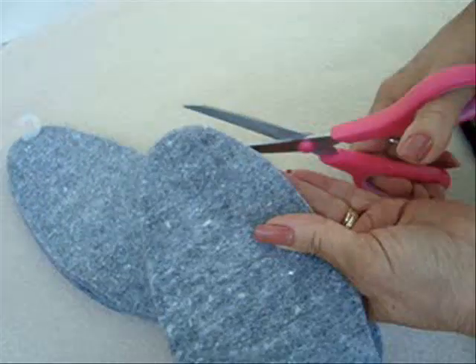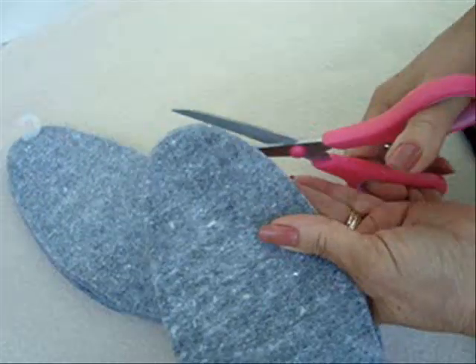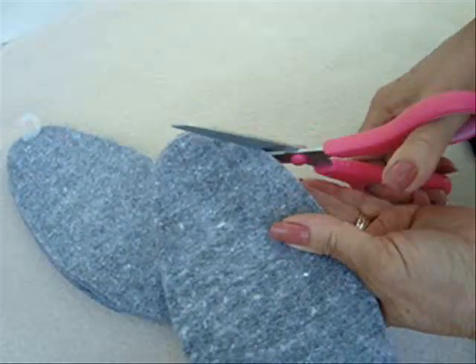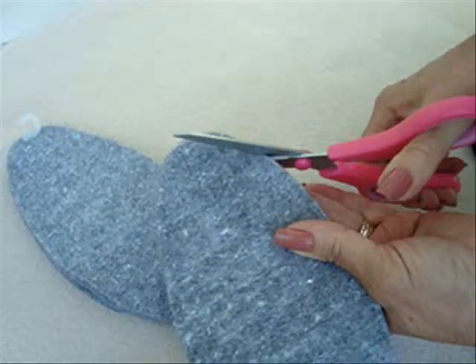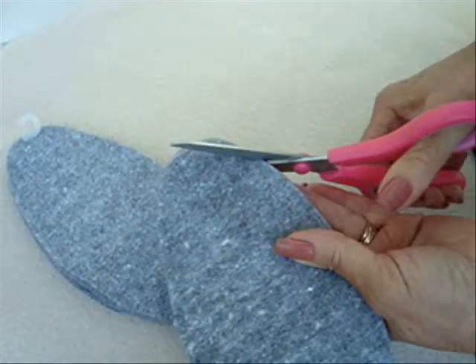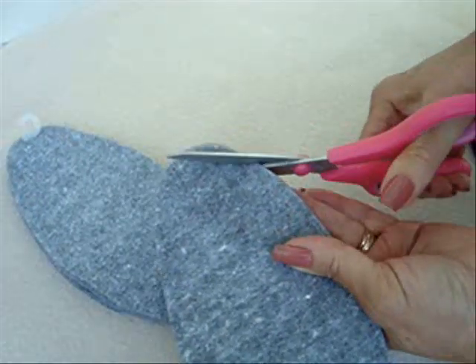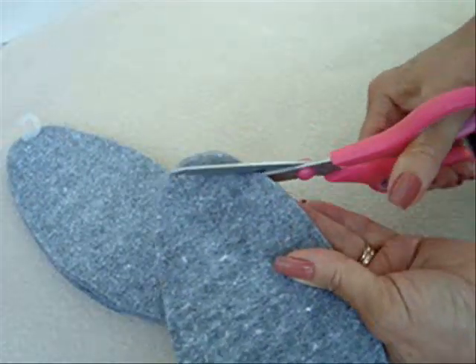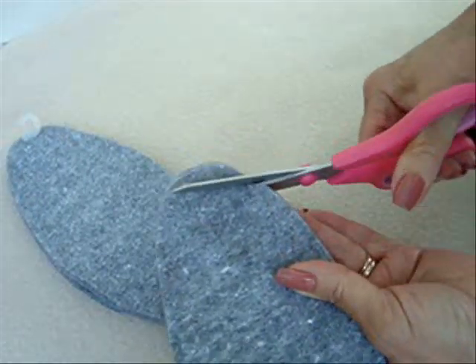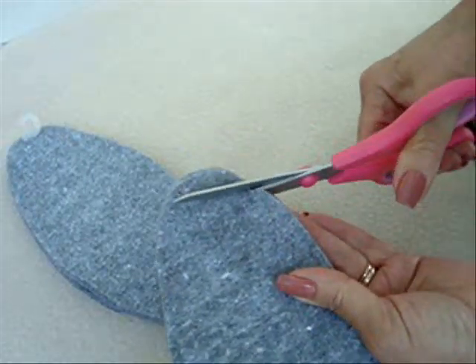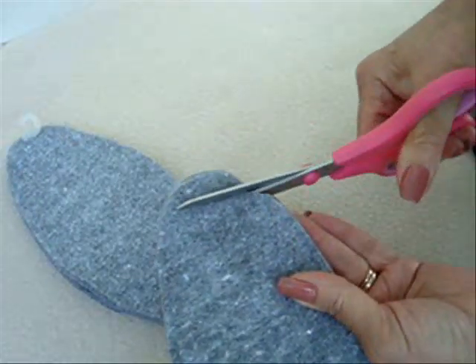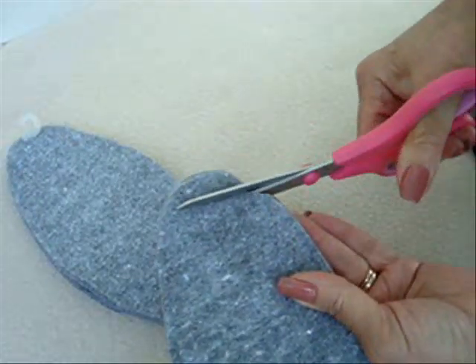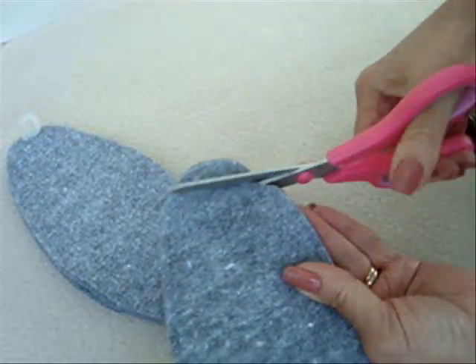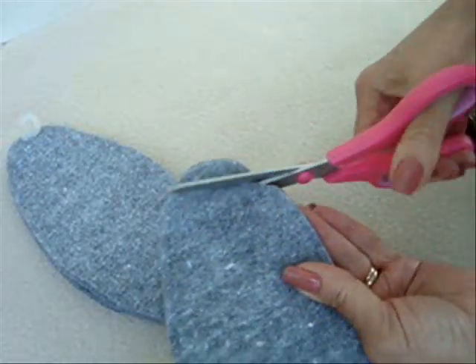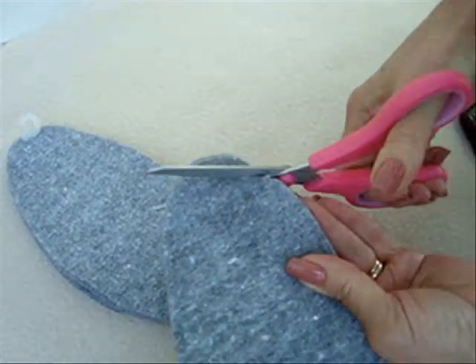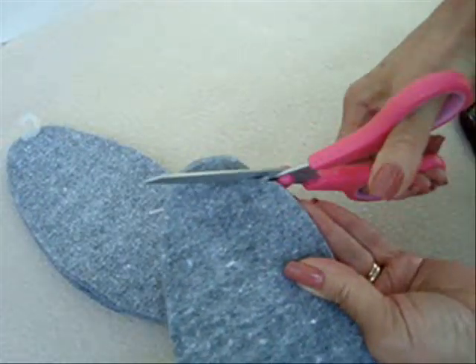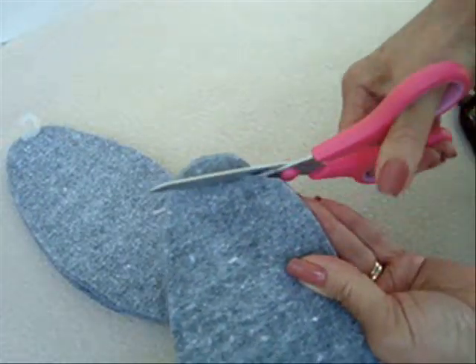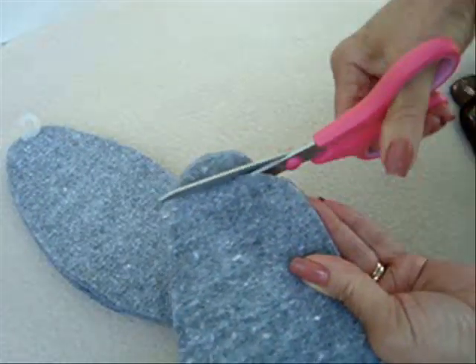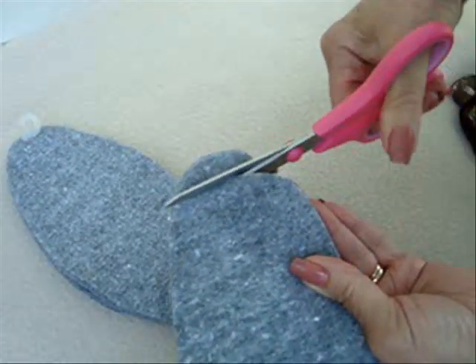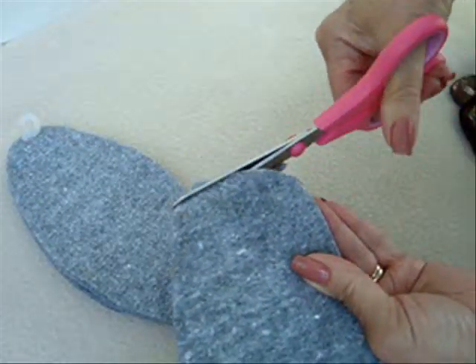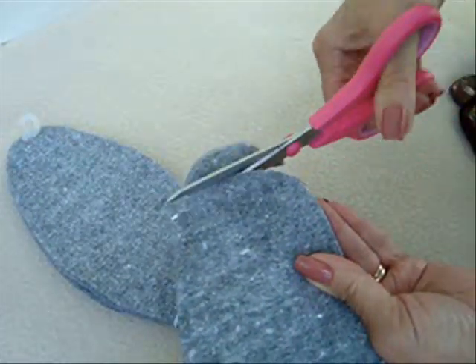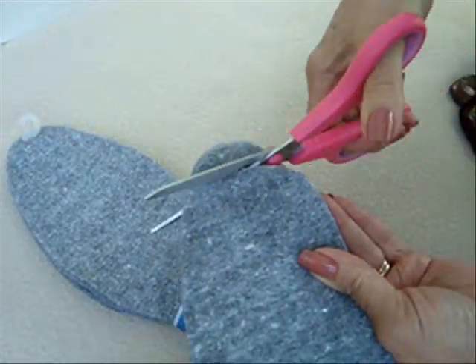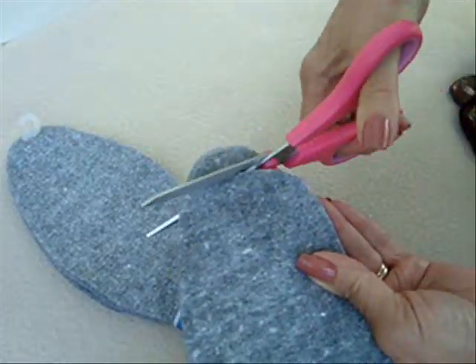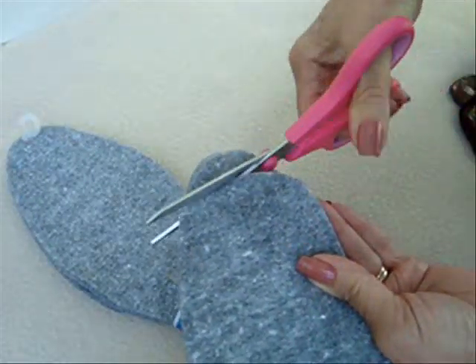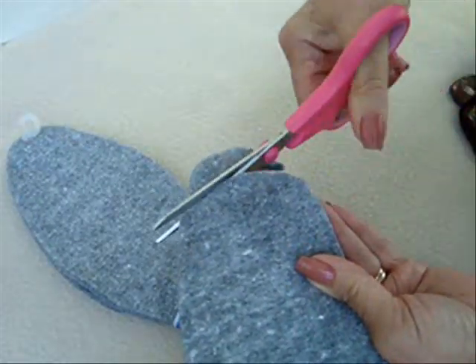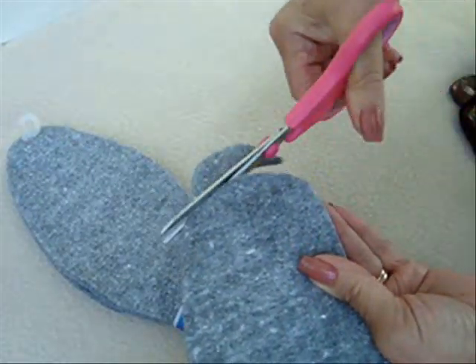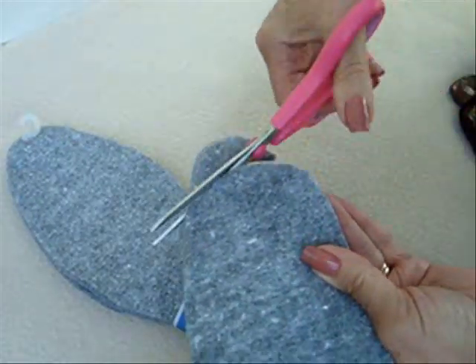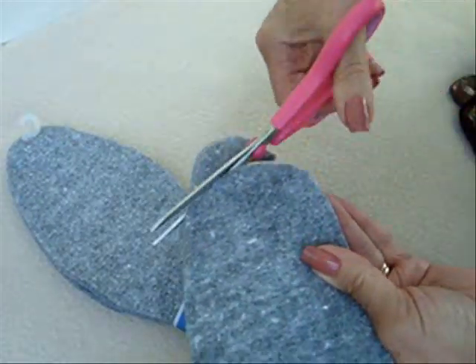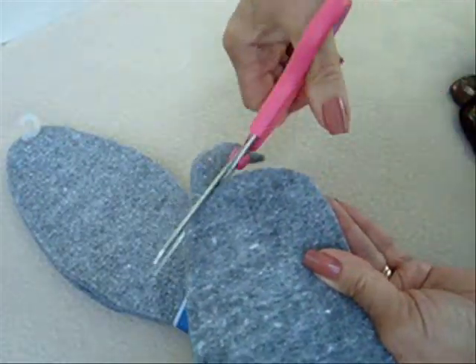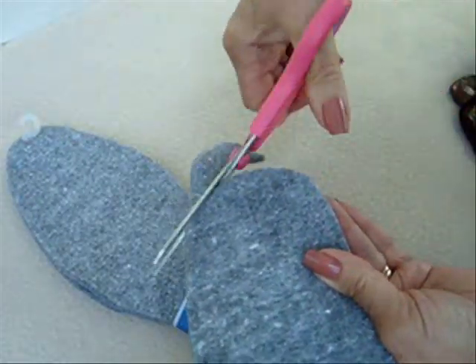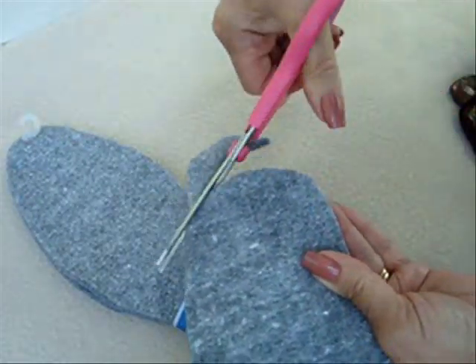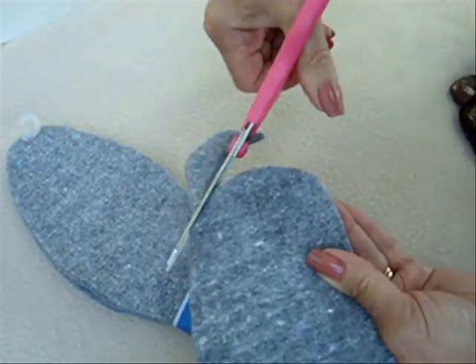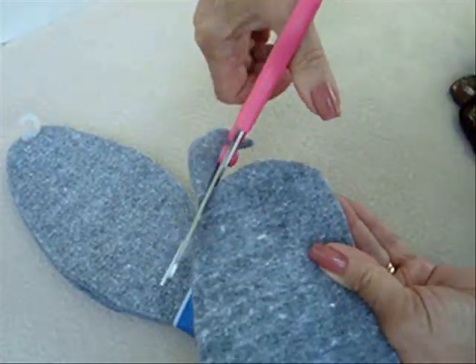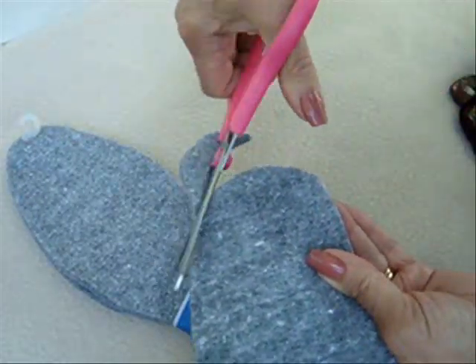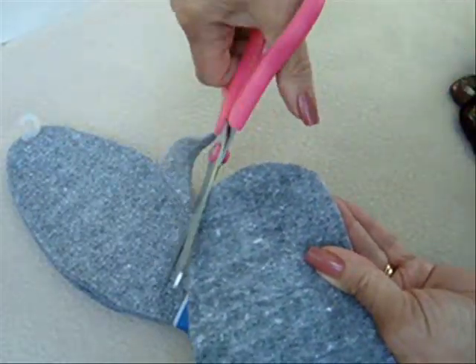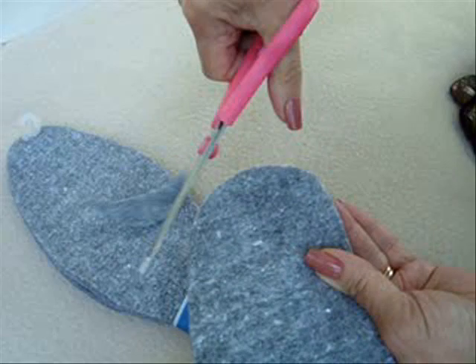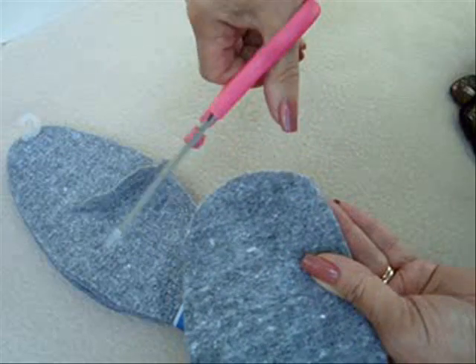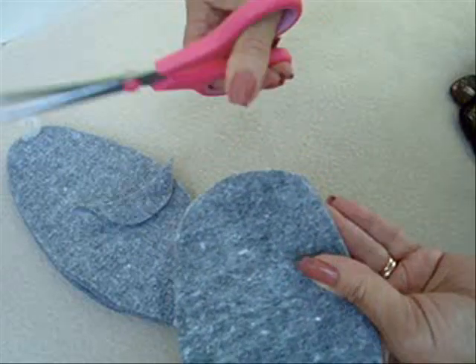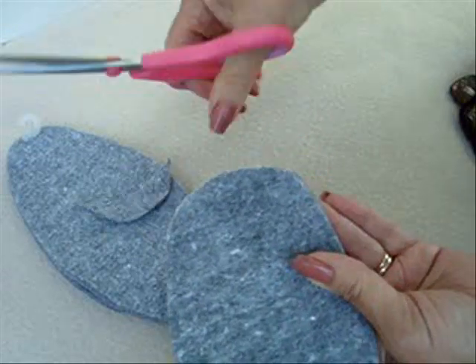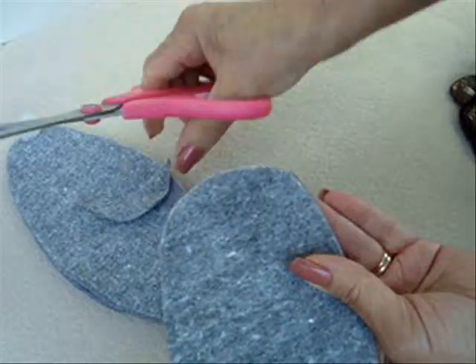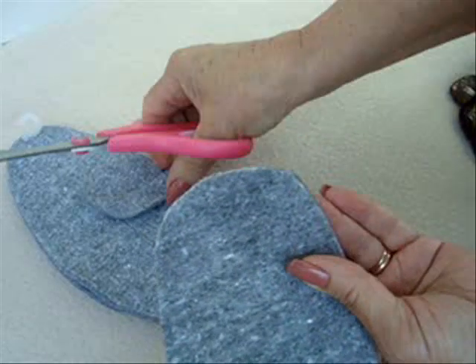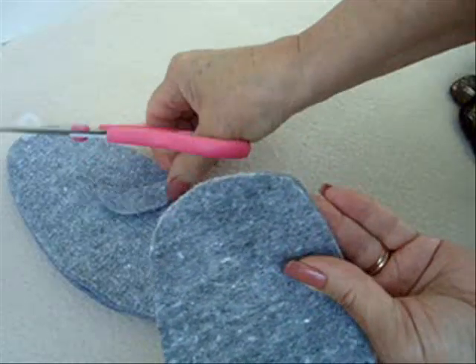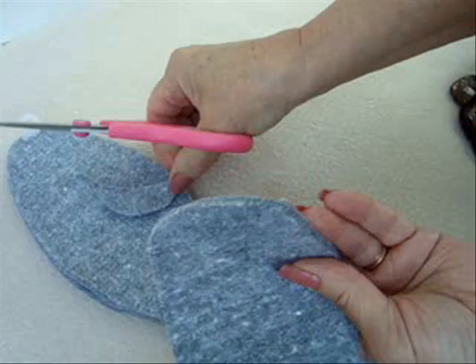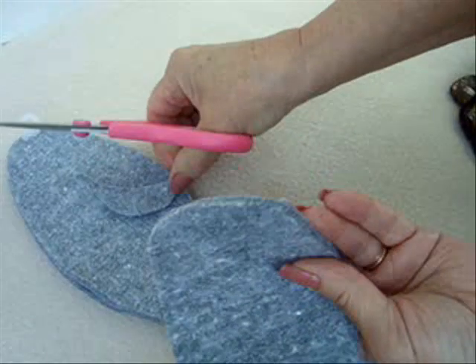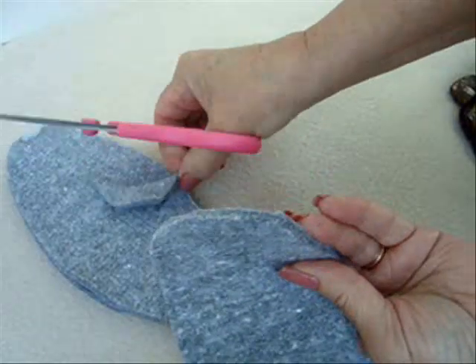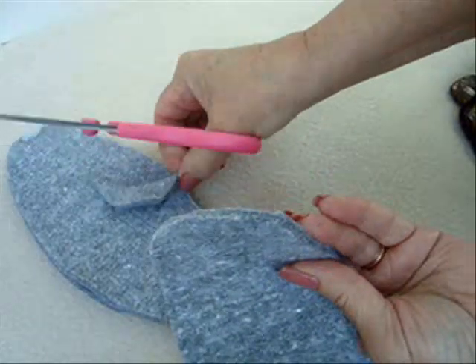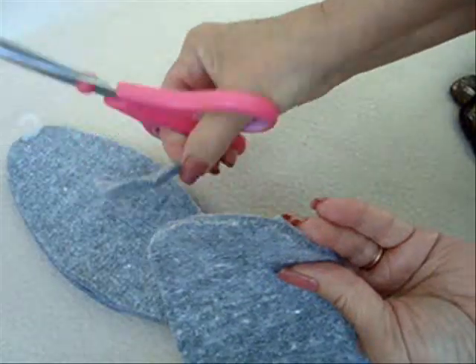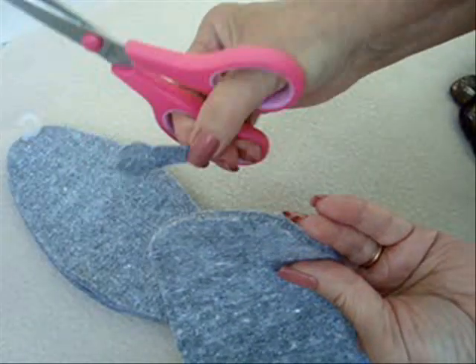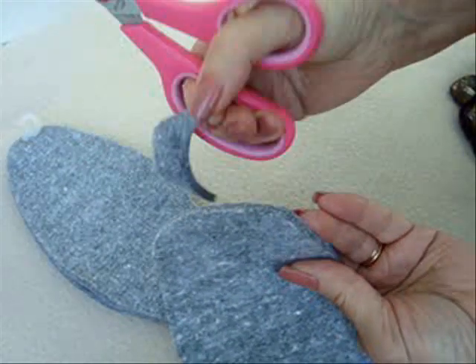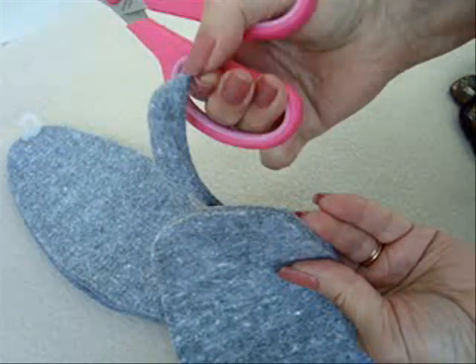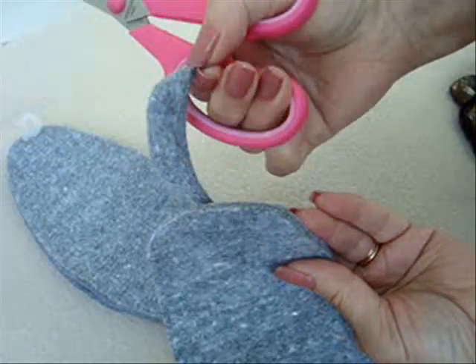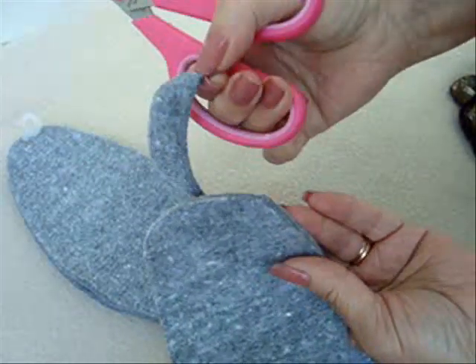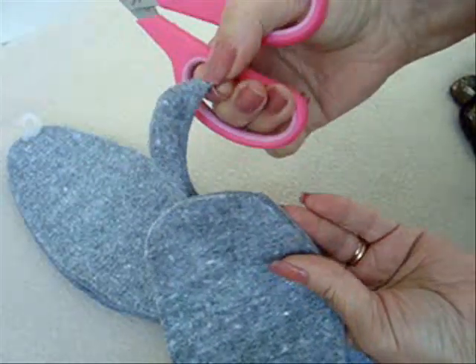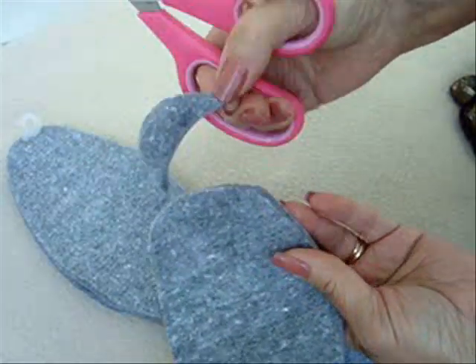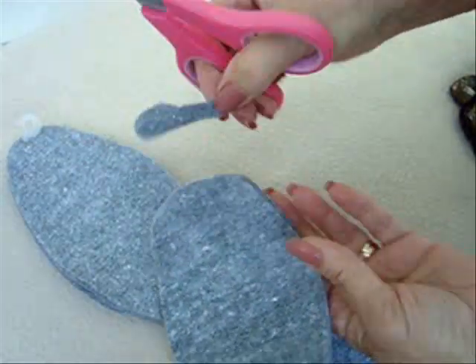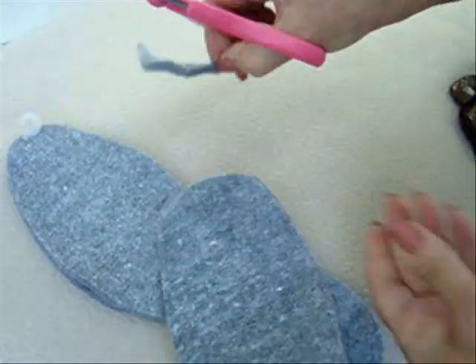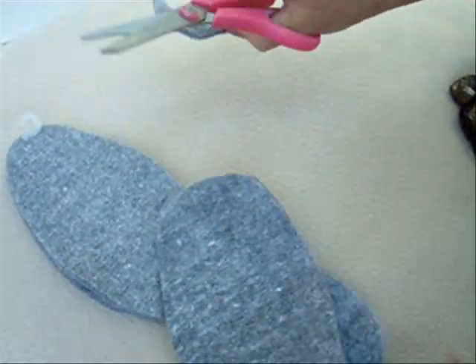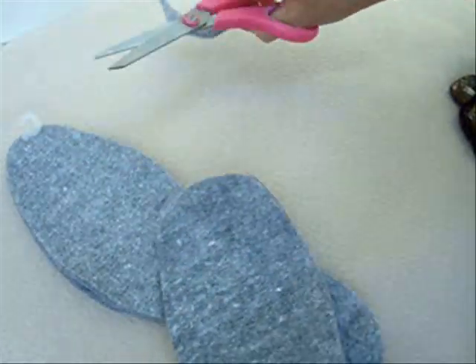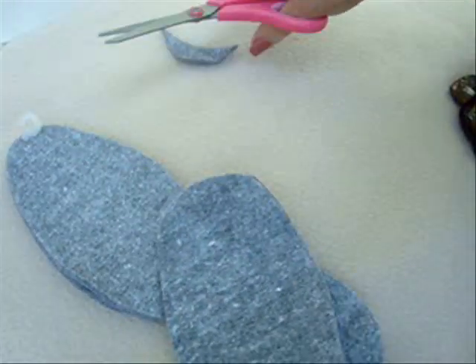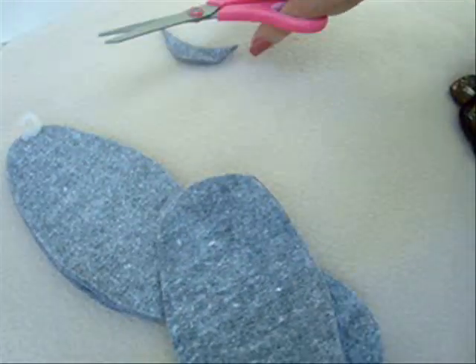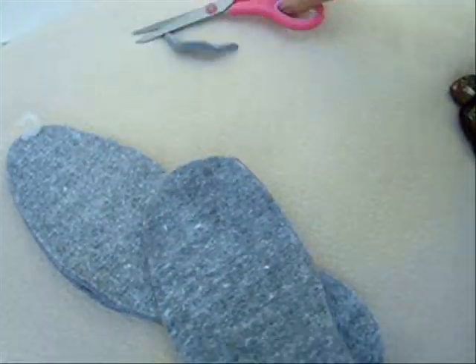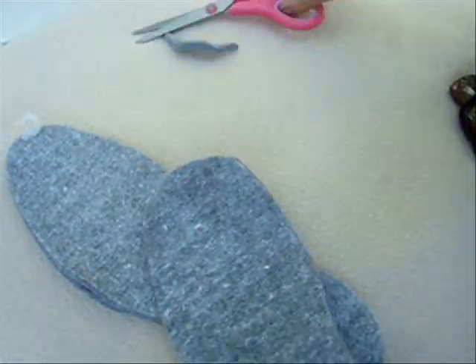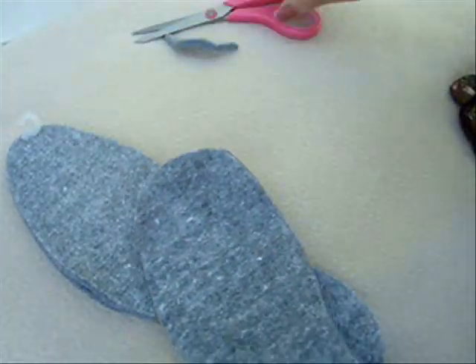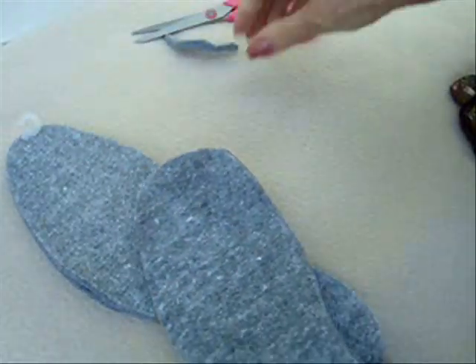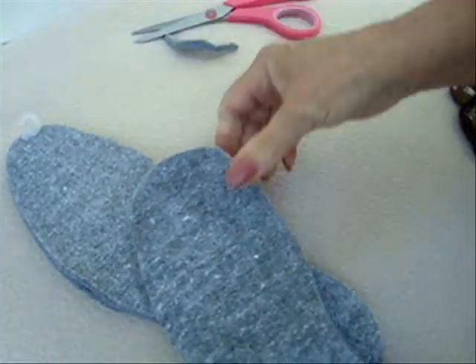They're very easy to cut with a pair of scissors. You can just easily cut them to whatever size you need.